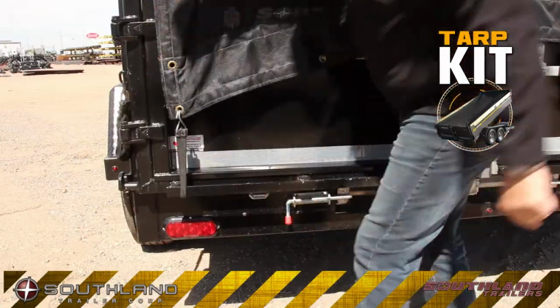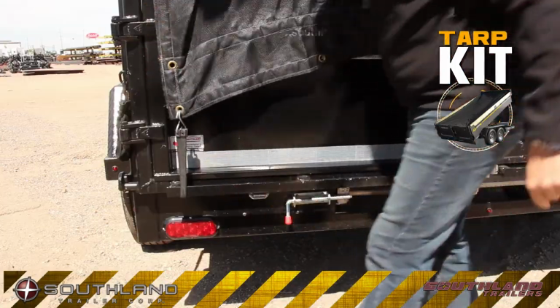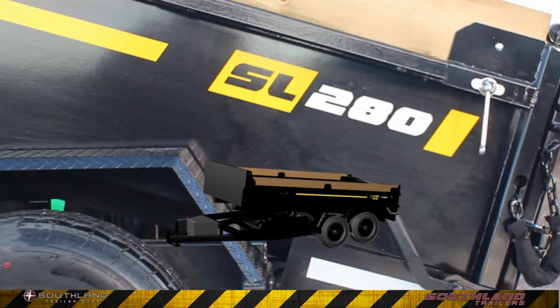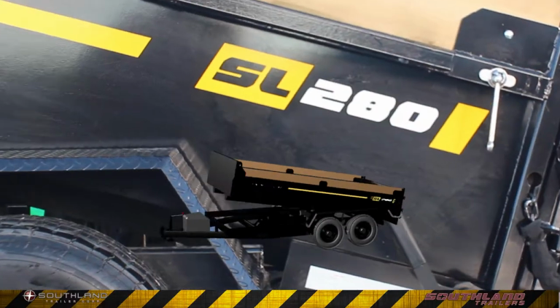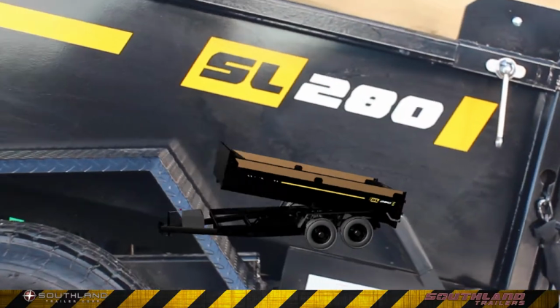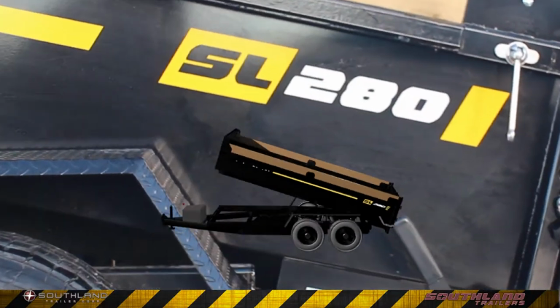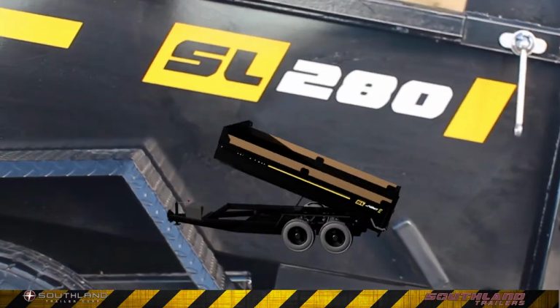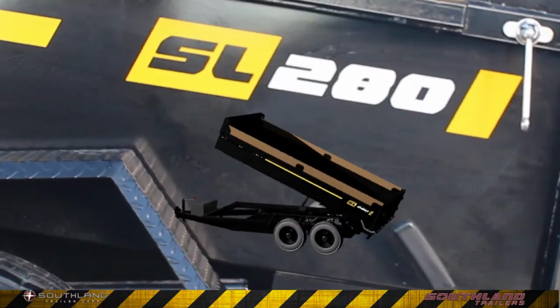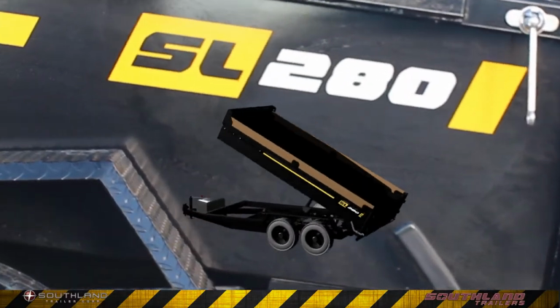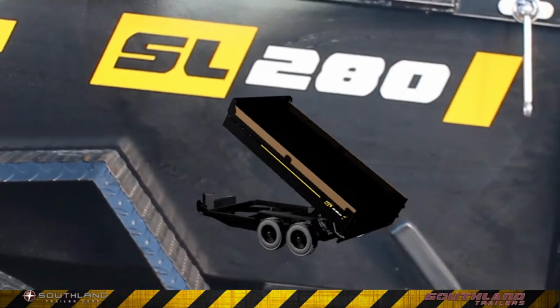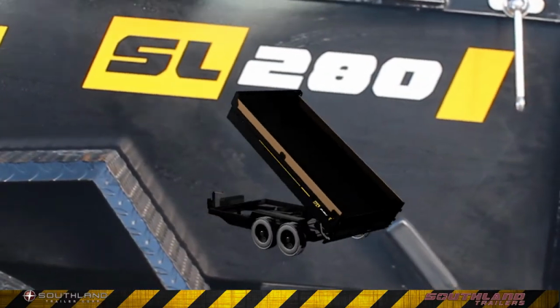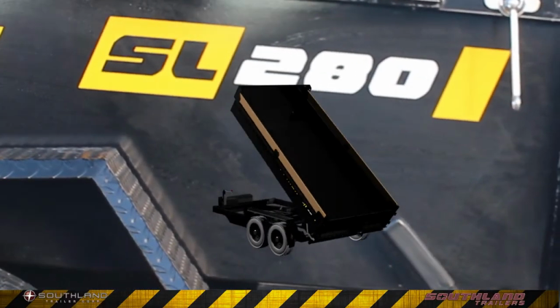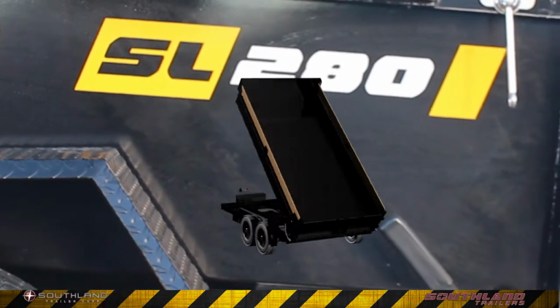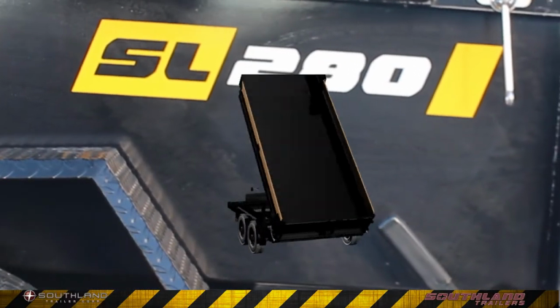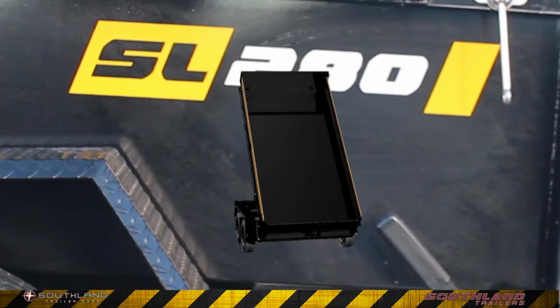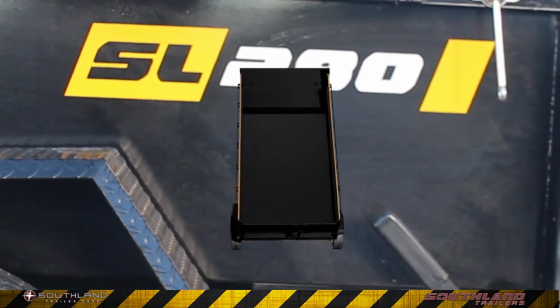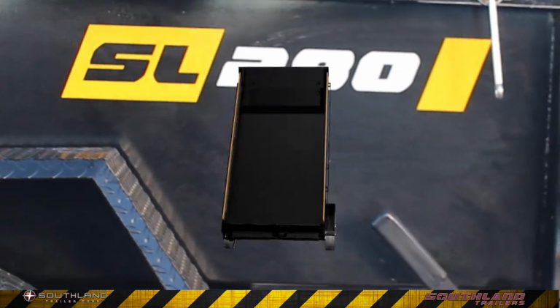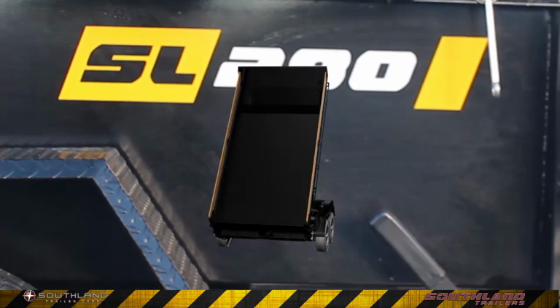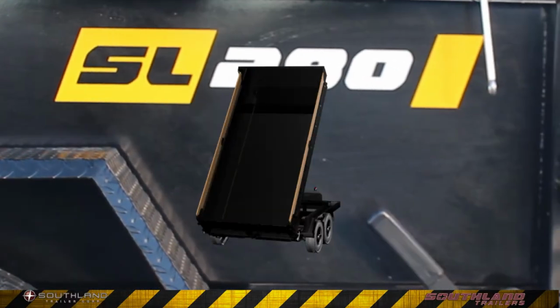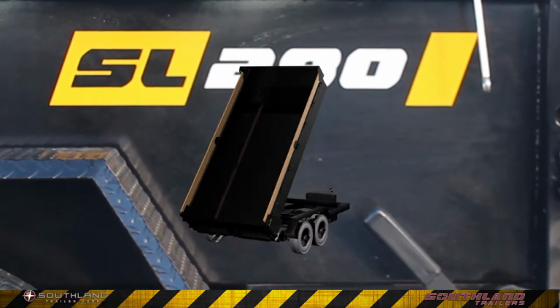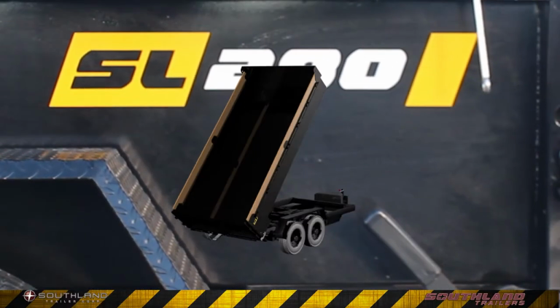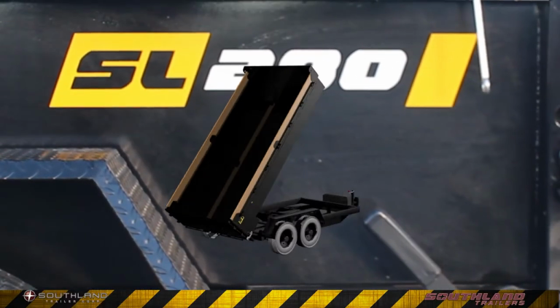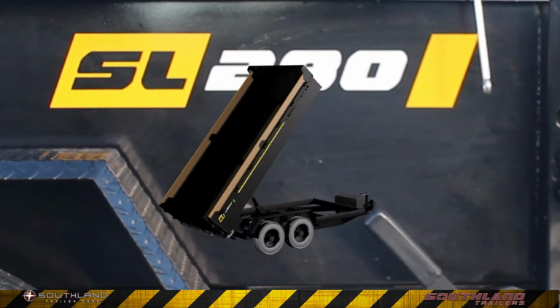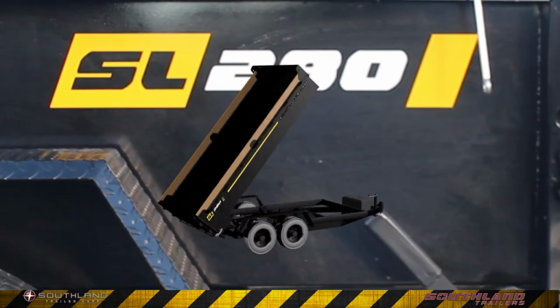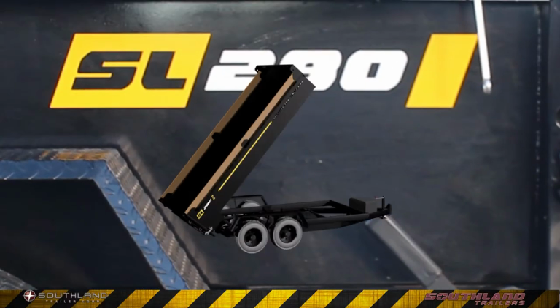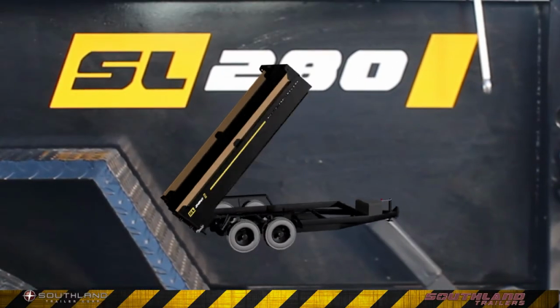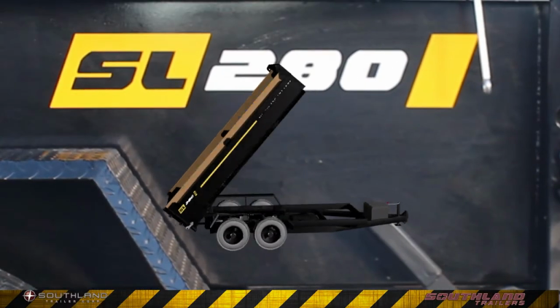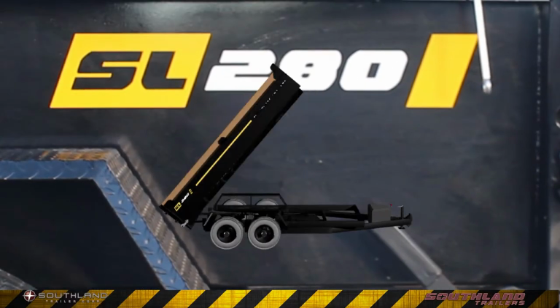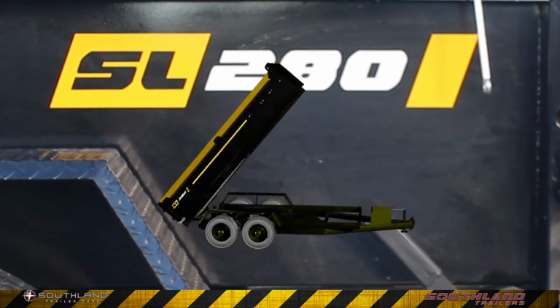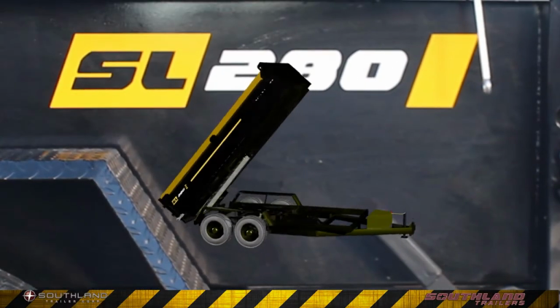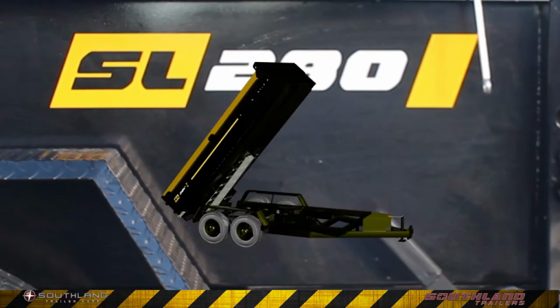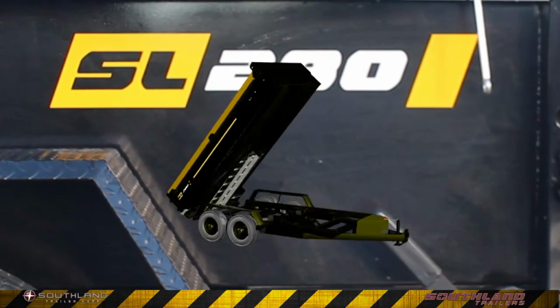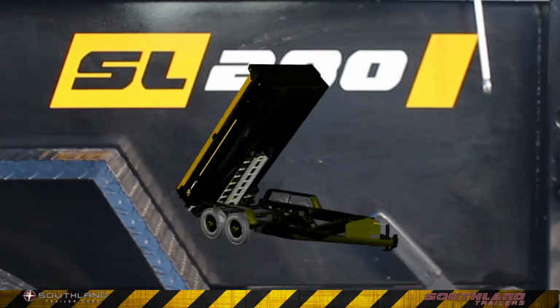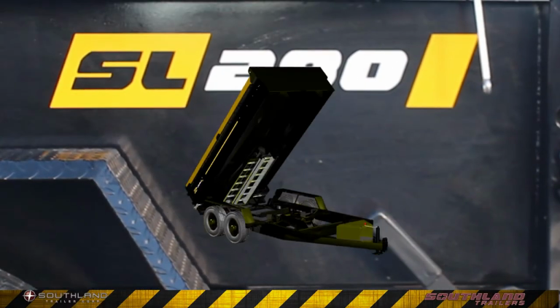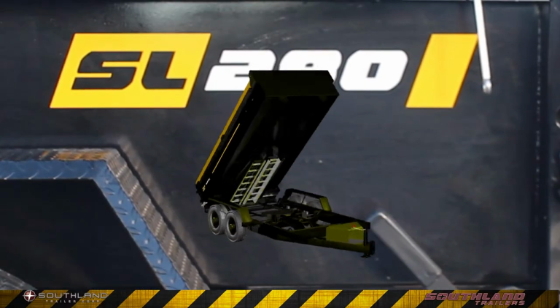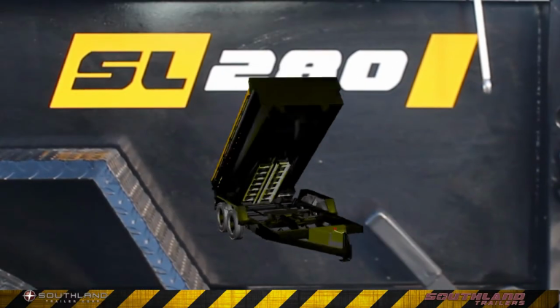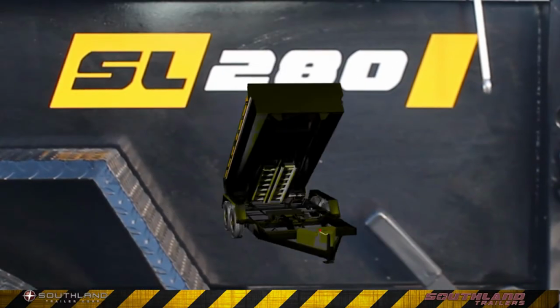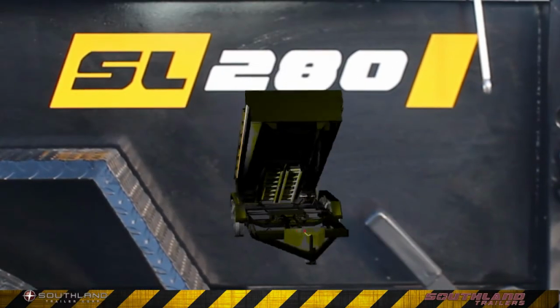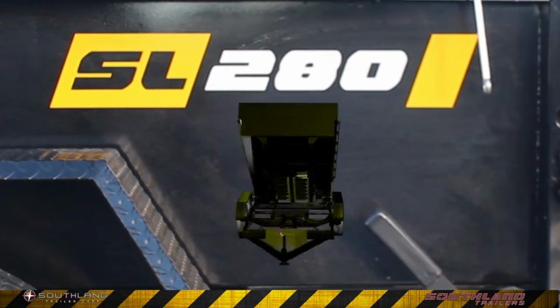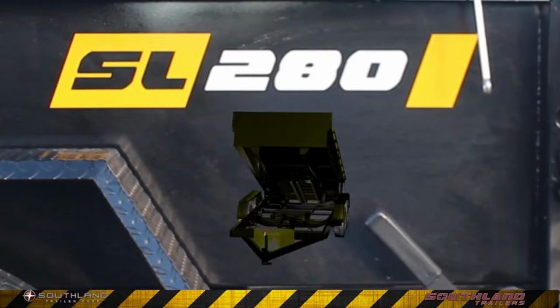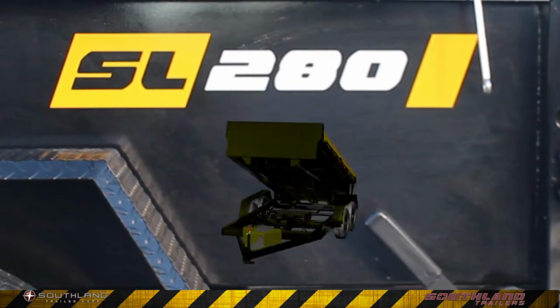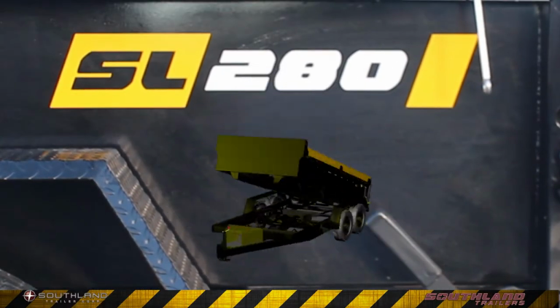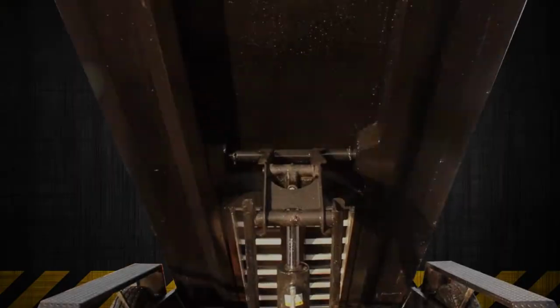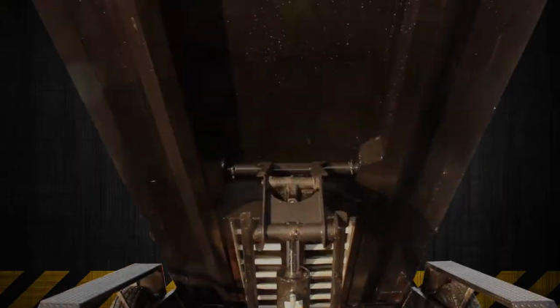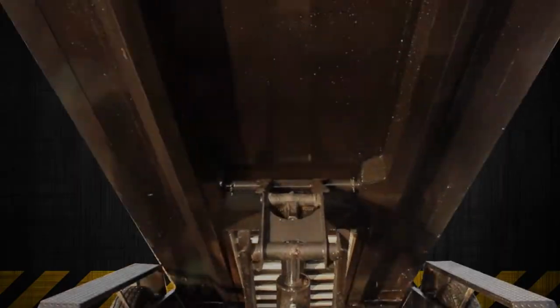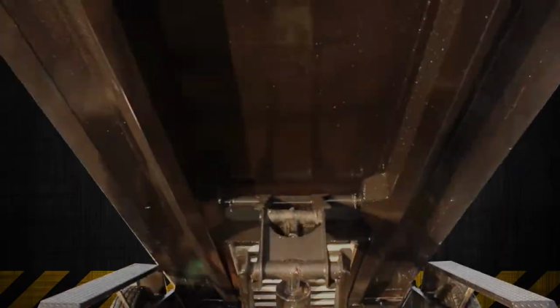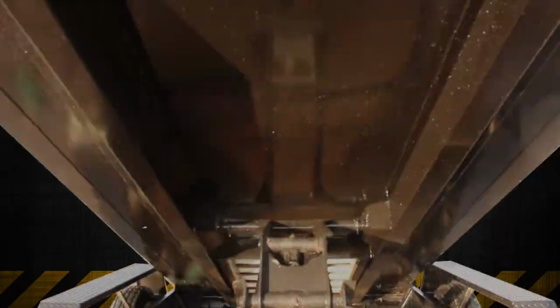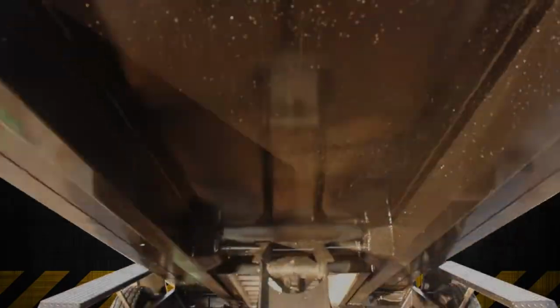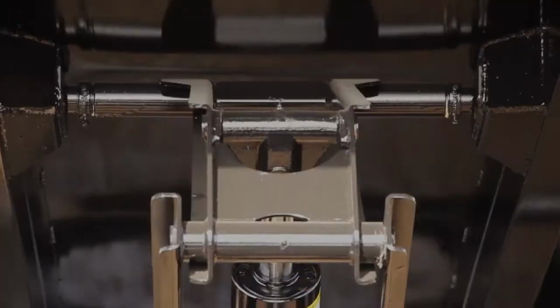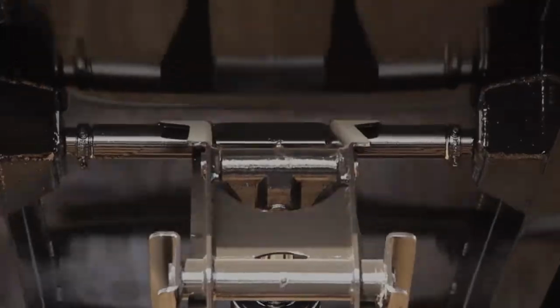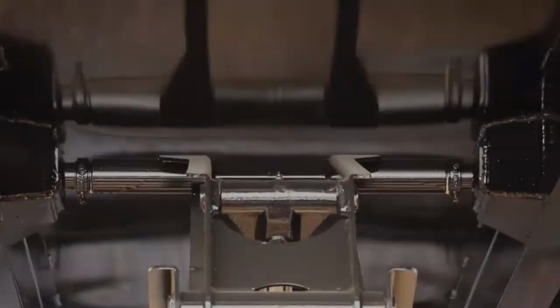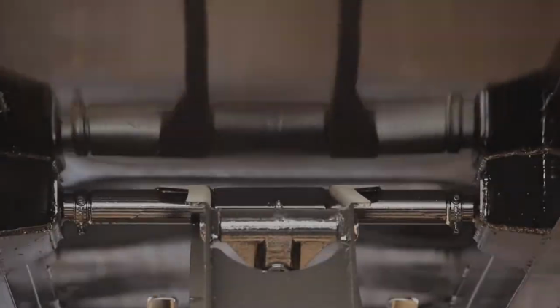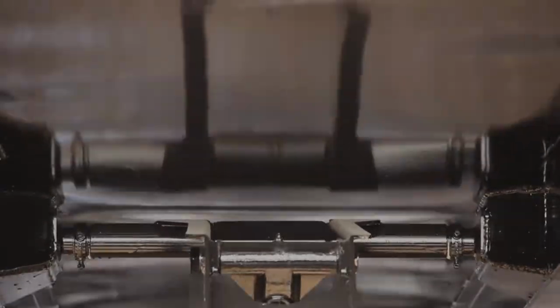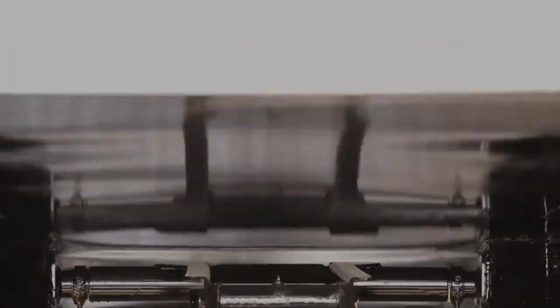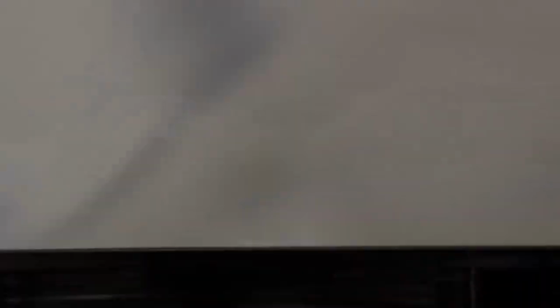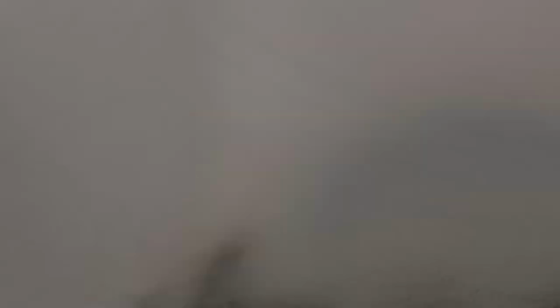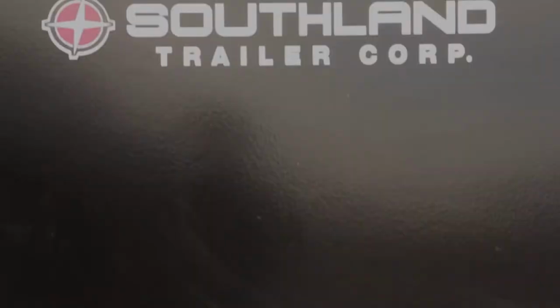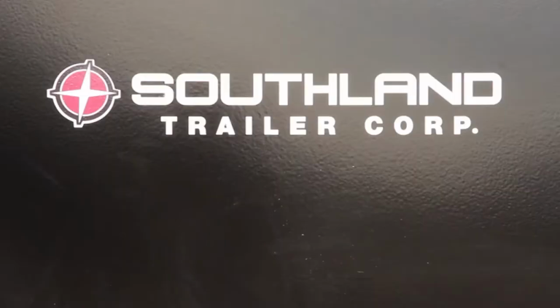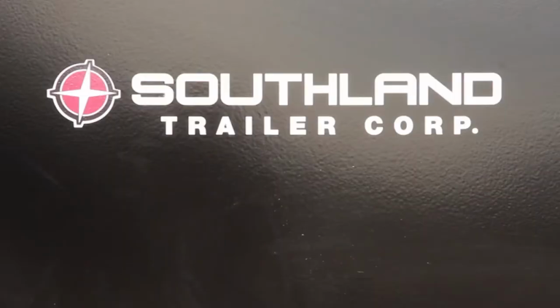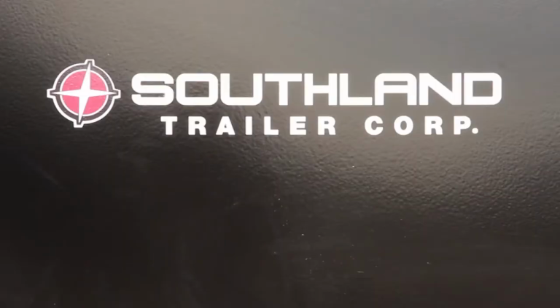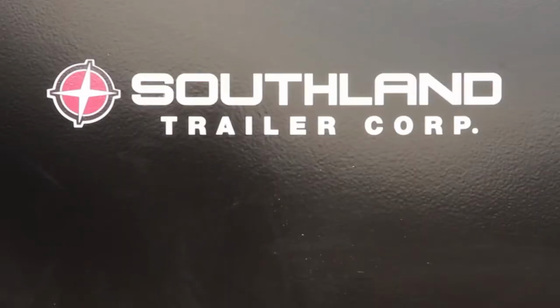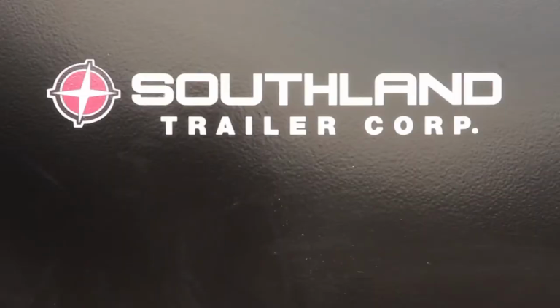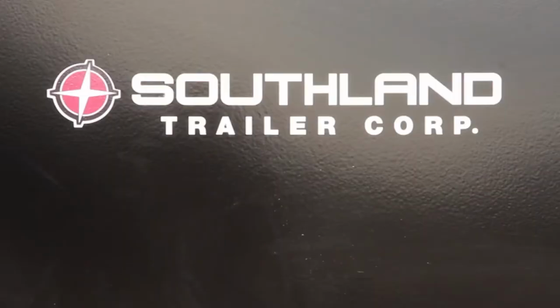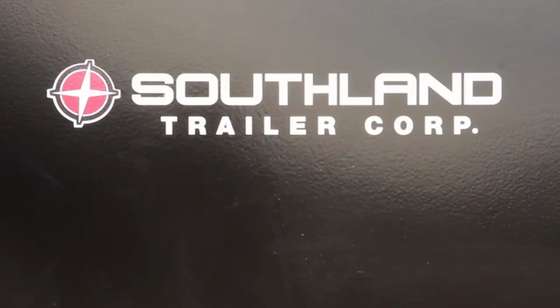Get the SL280s working for you. Contact your dealer today. Southland Trailers. We build the best.